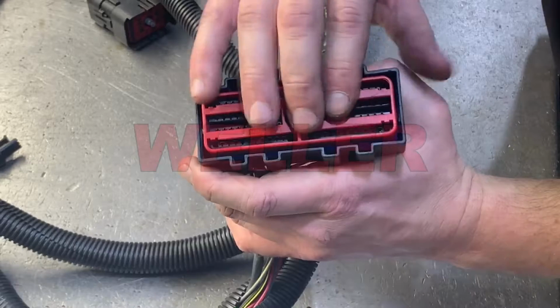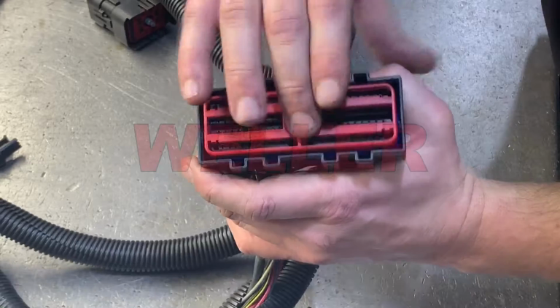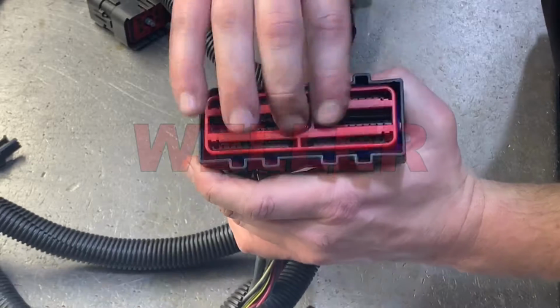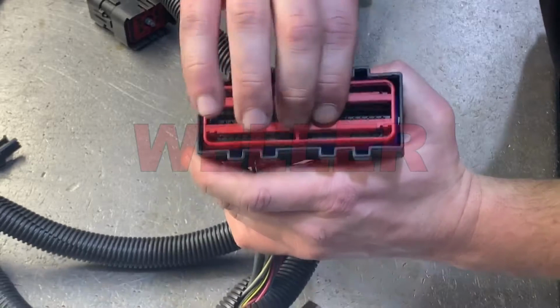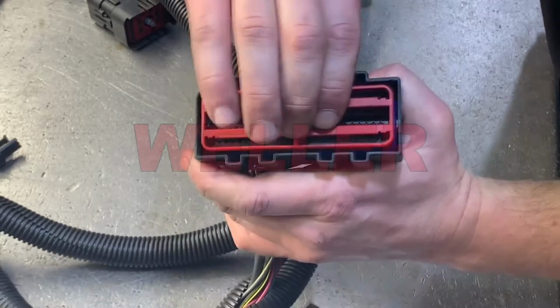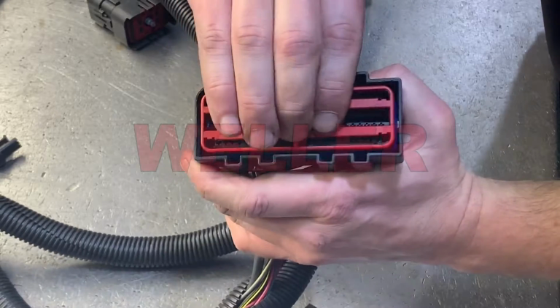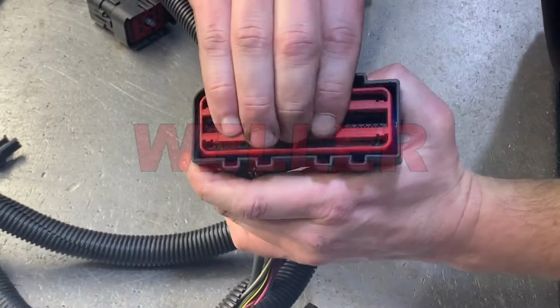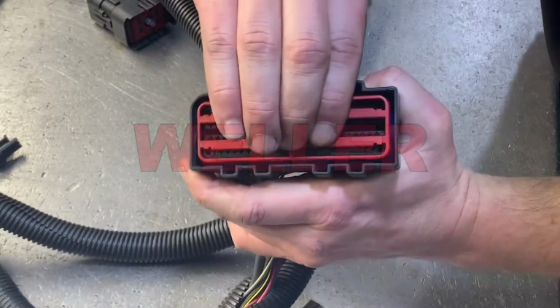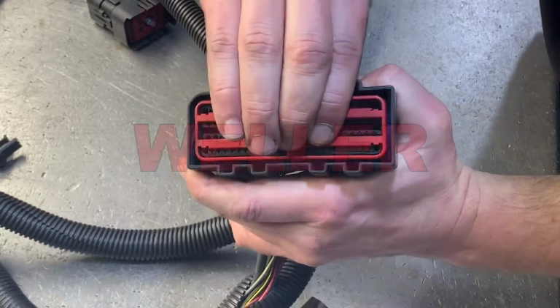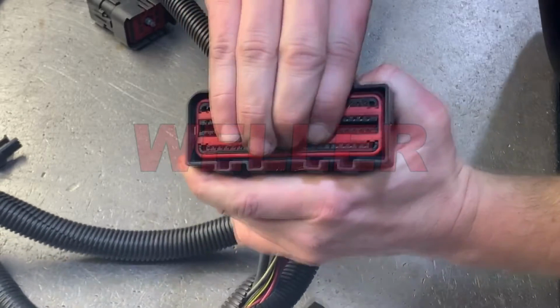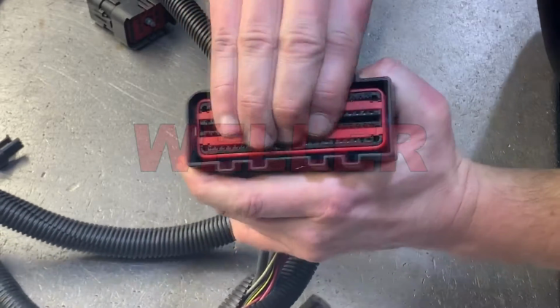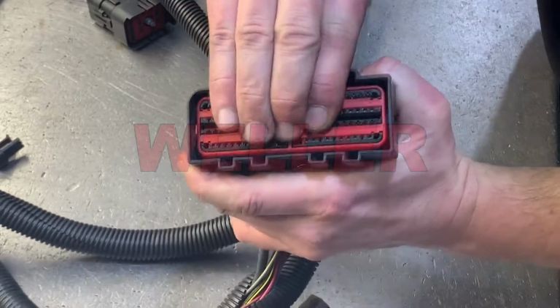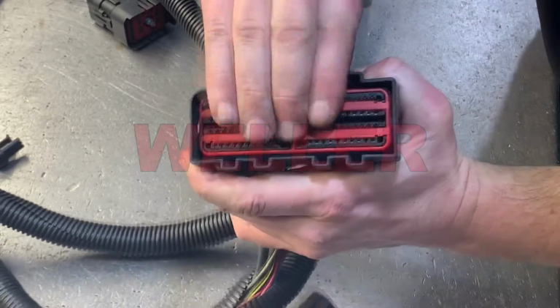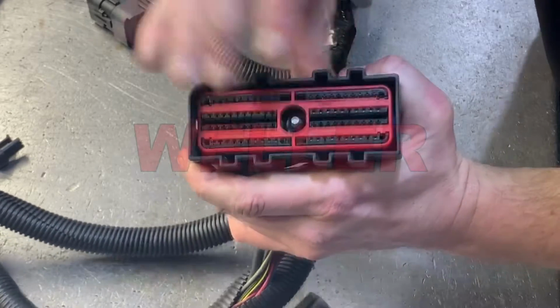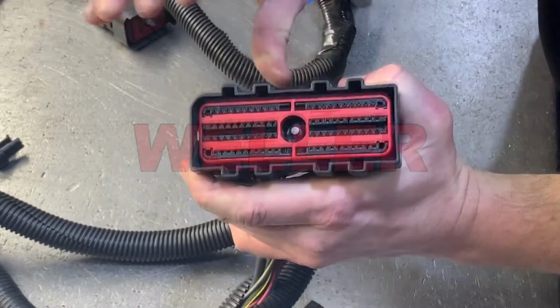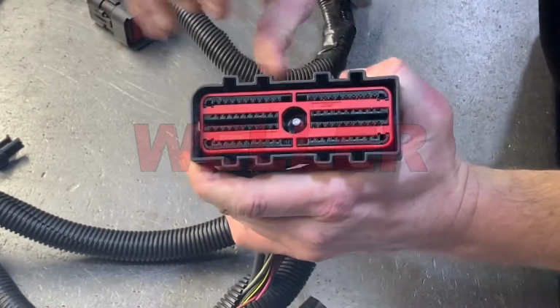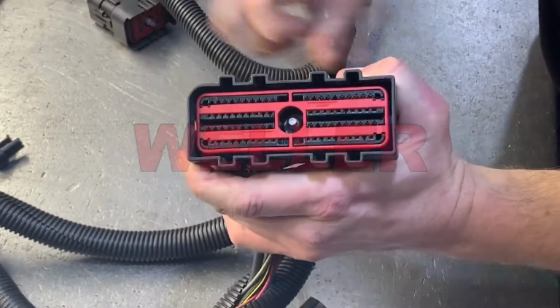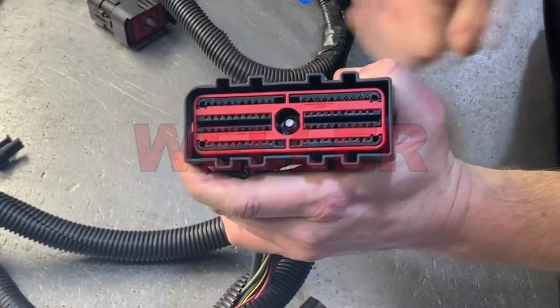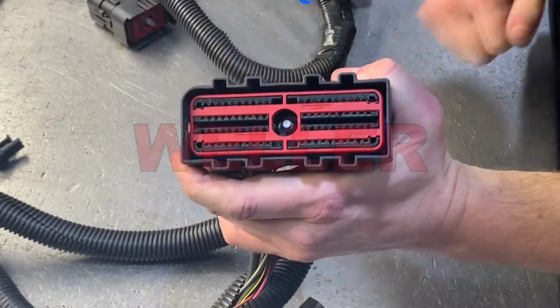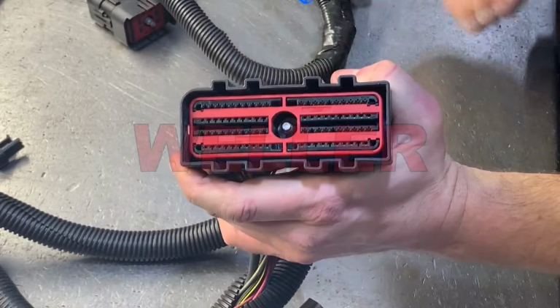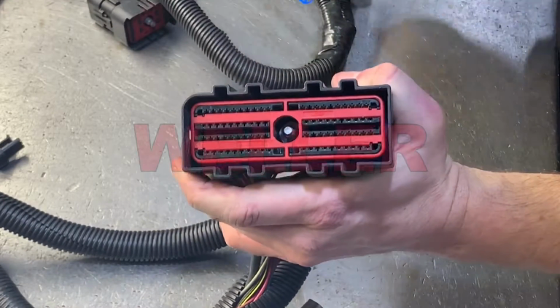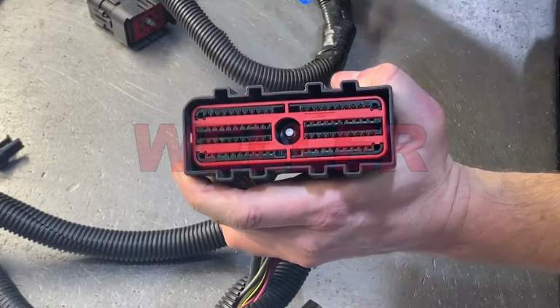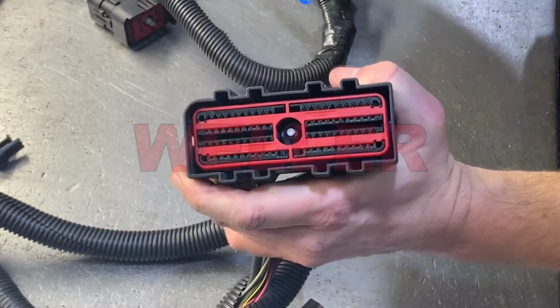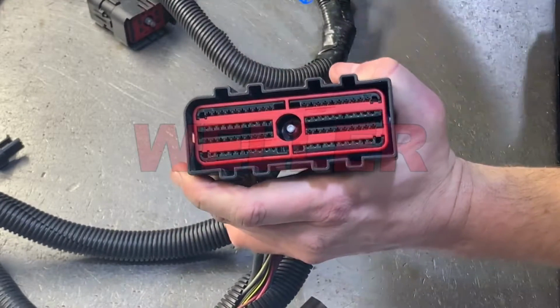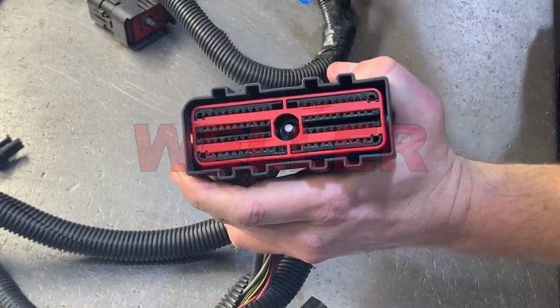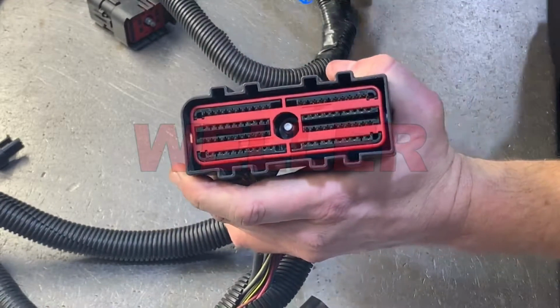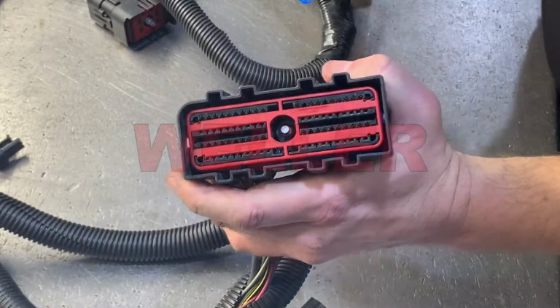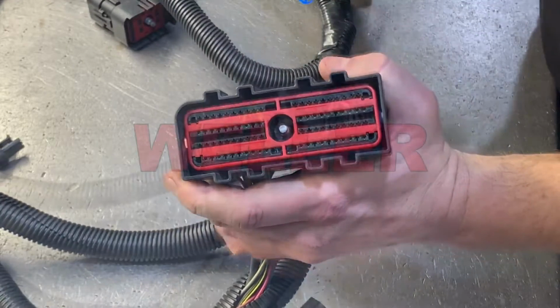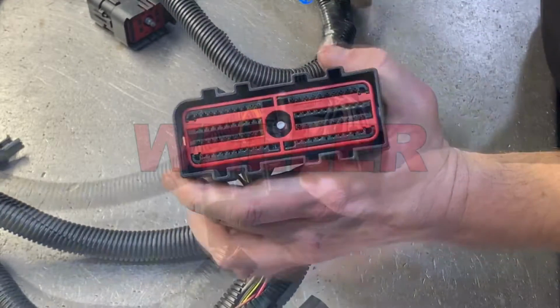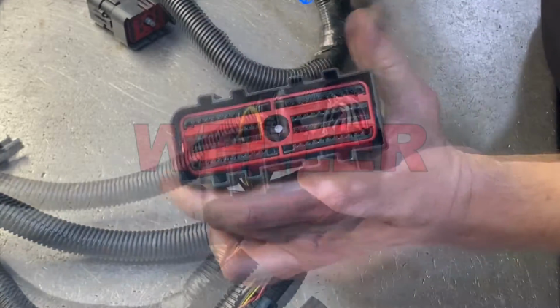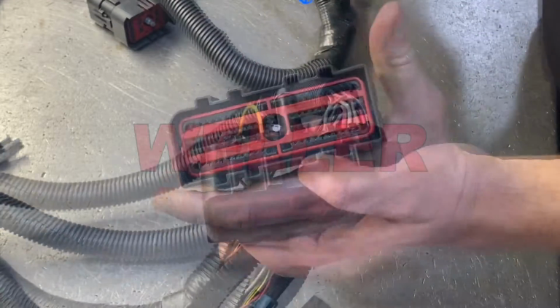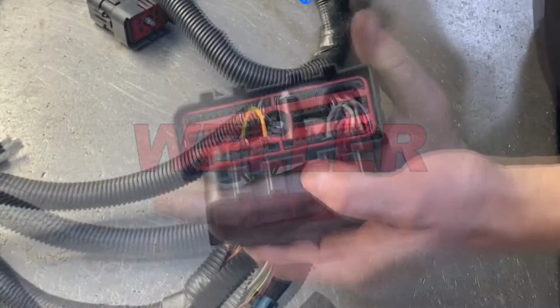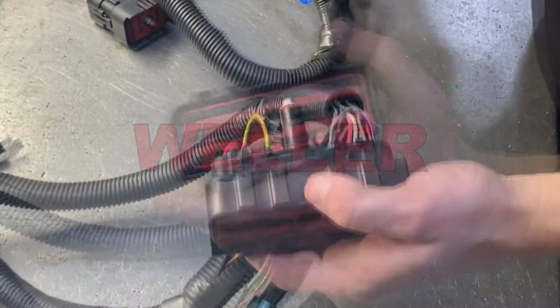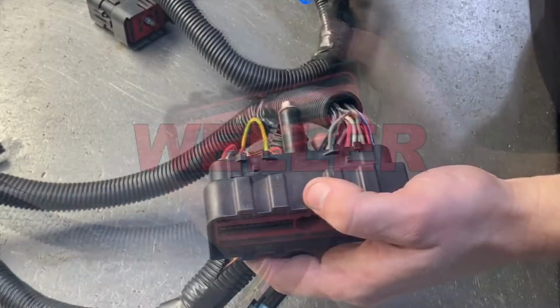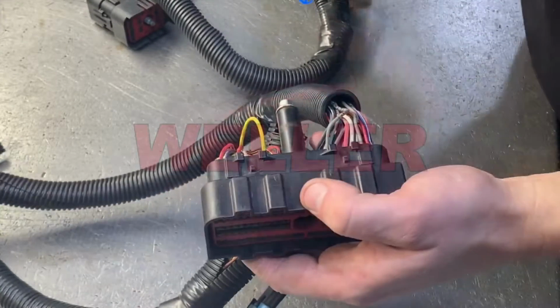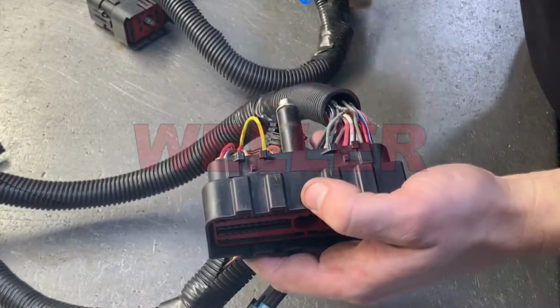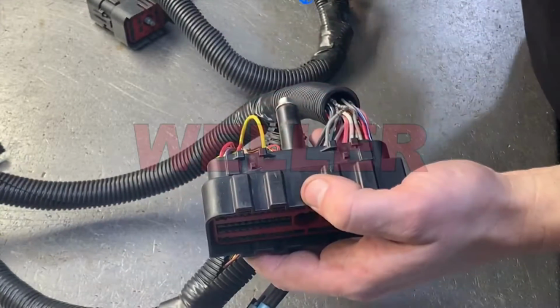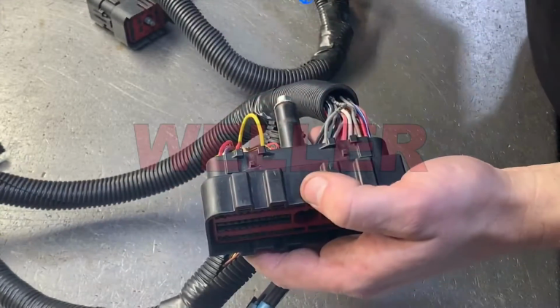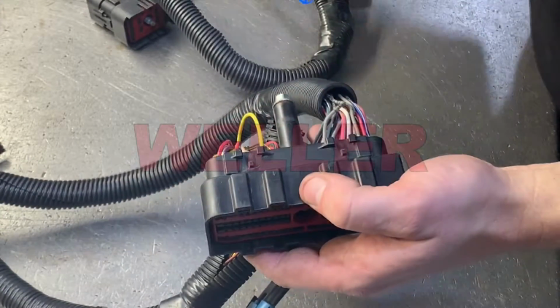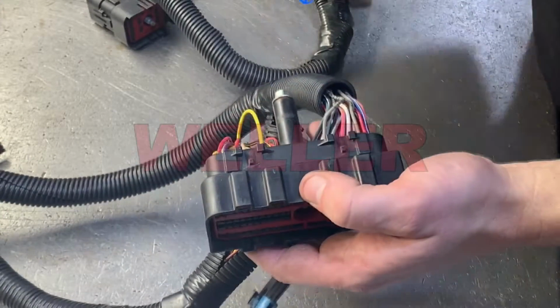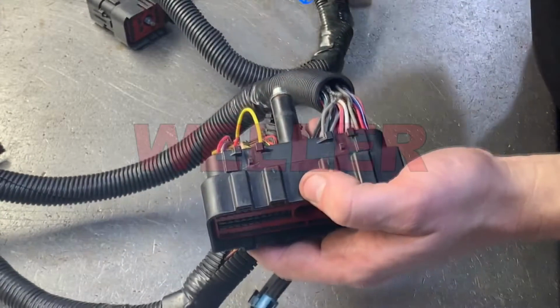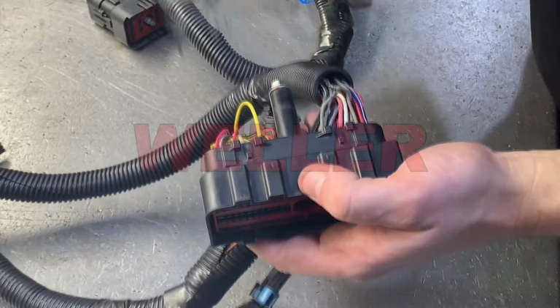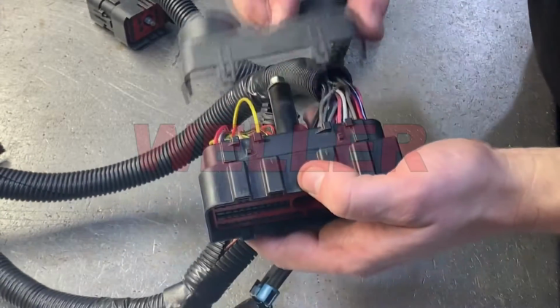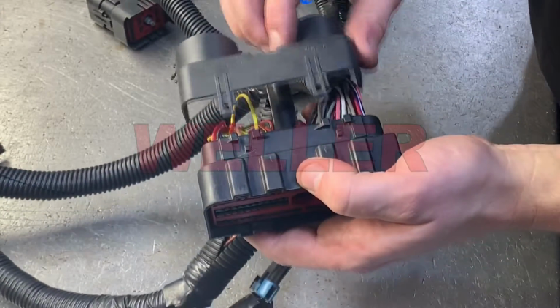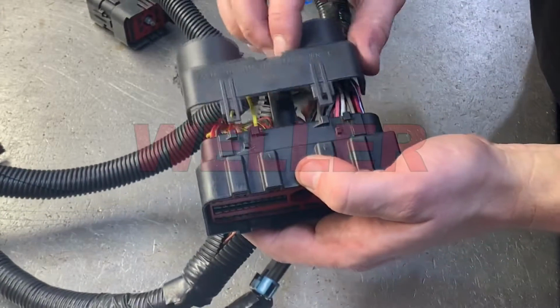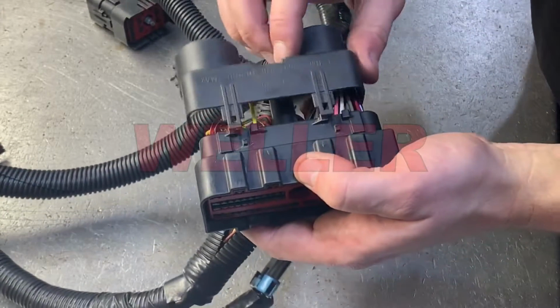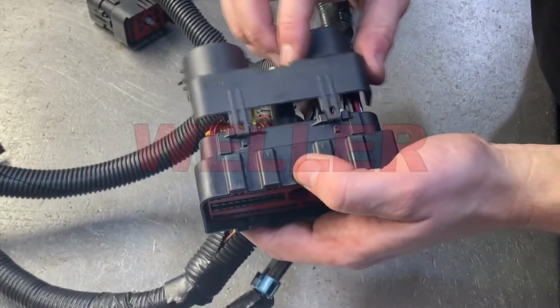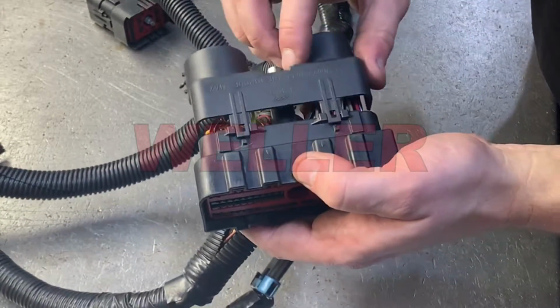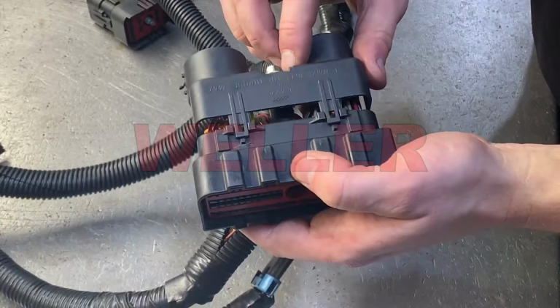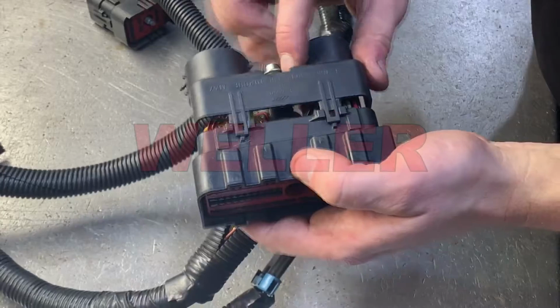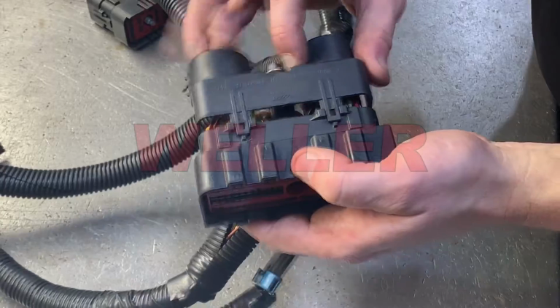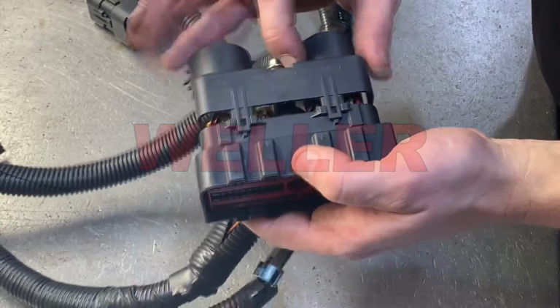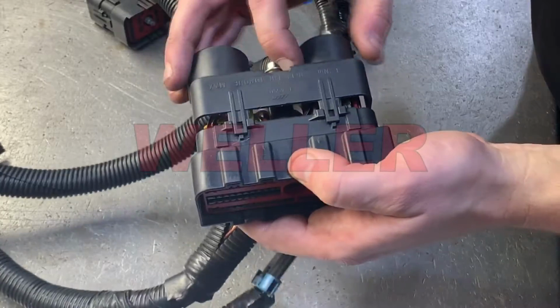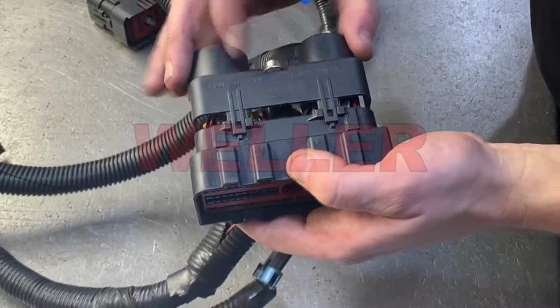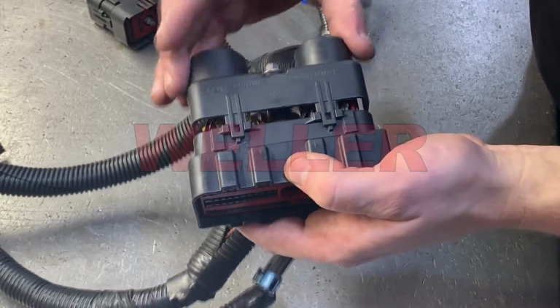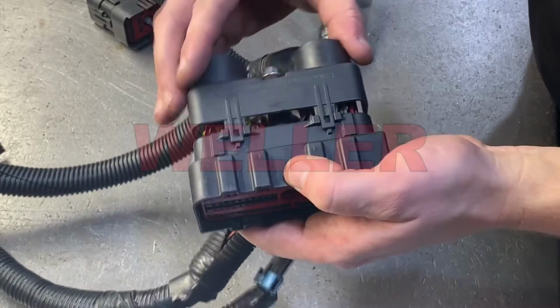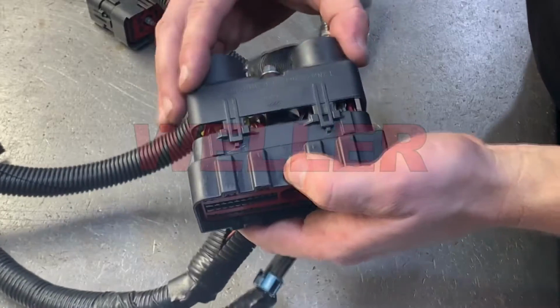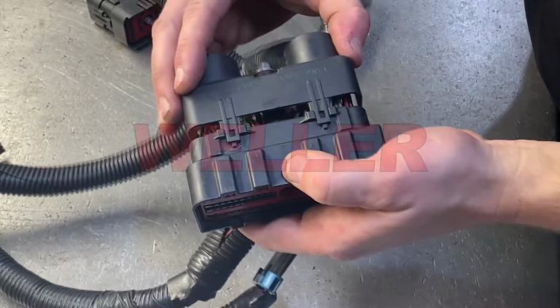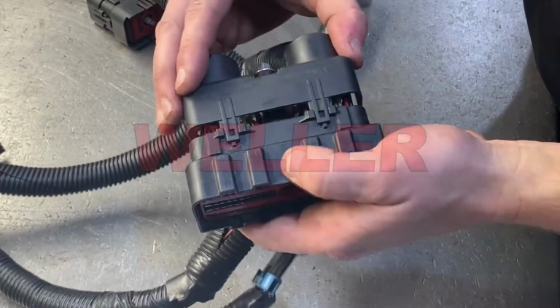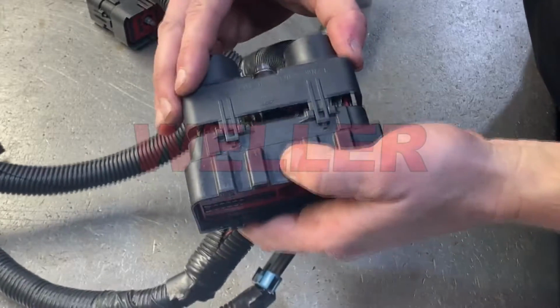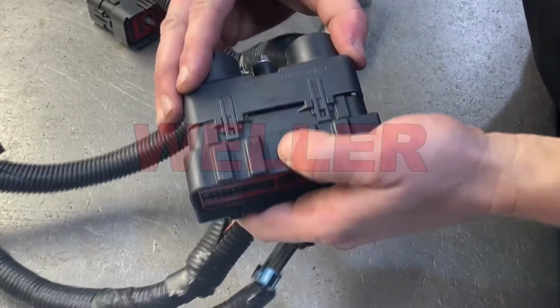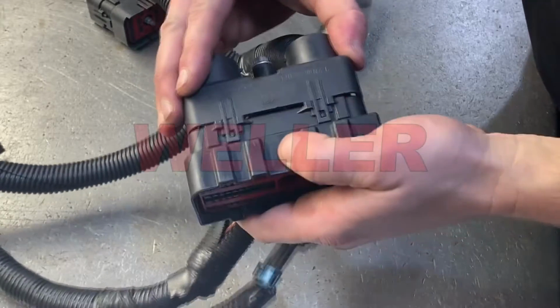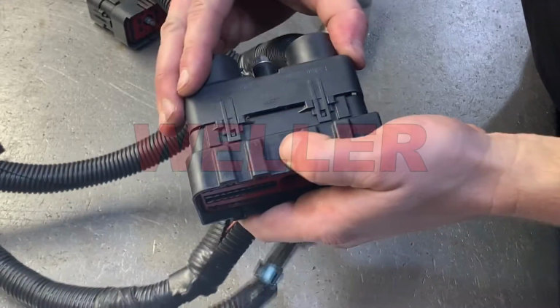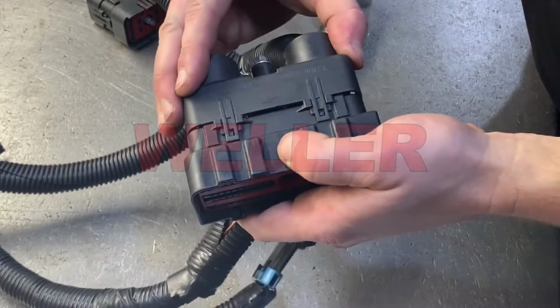Reinstall the red terminal spacer. Using electrical tape, clean up any loose wires that may be pinched and reinstall the loom retainer.